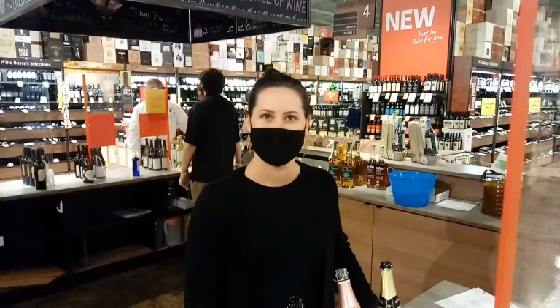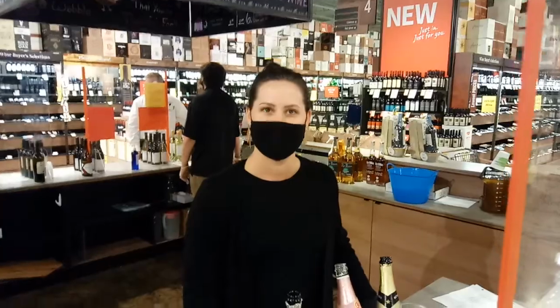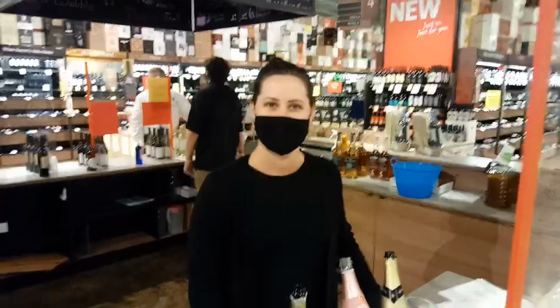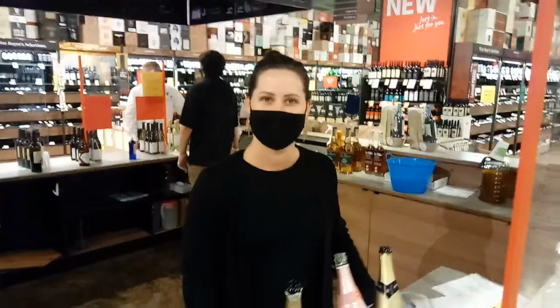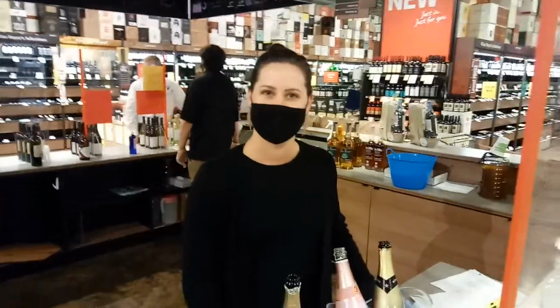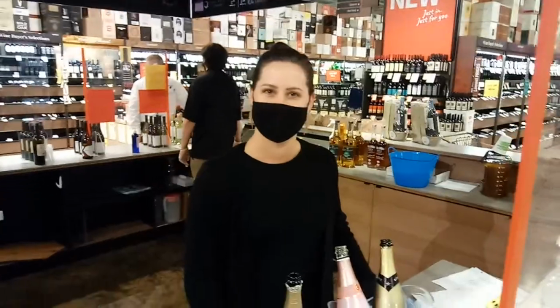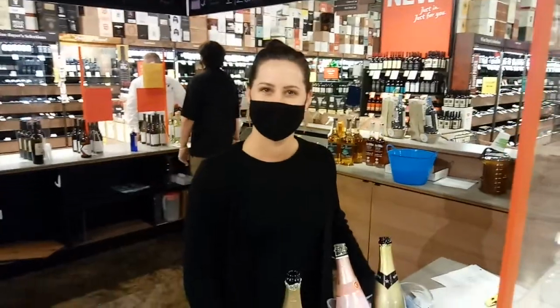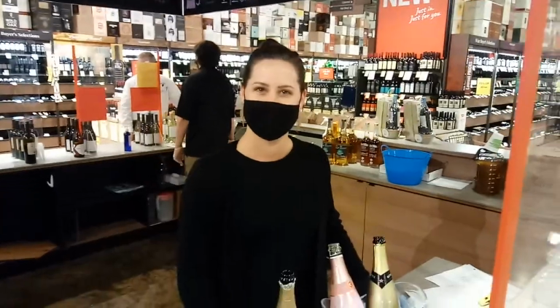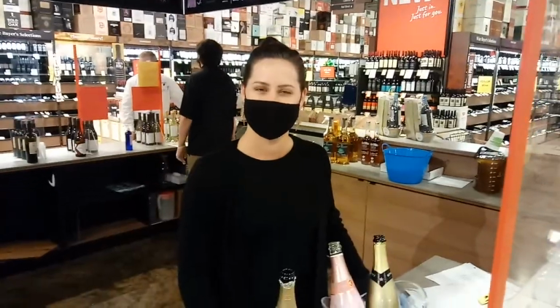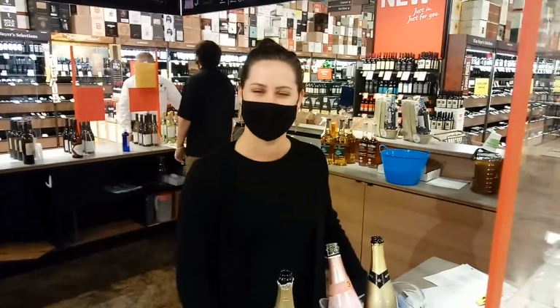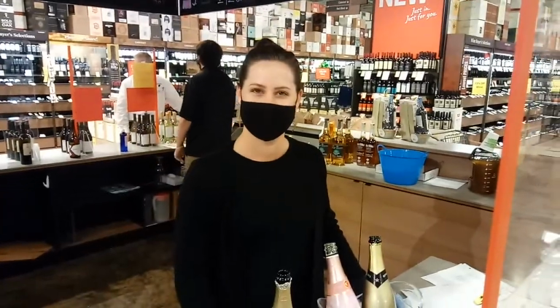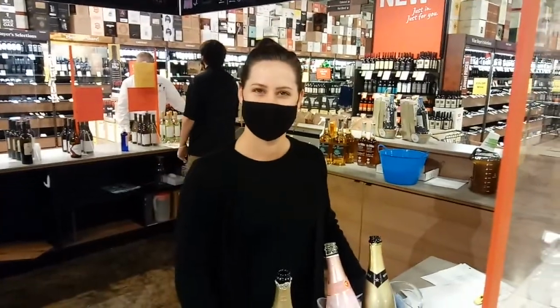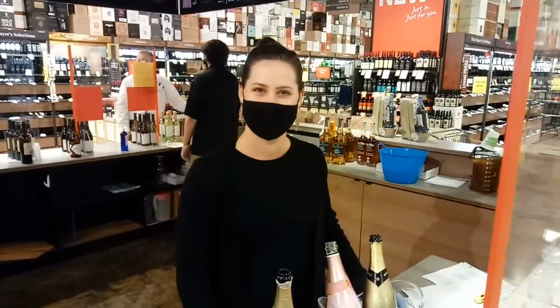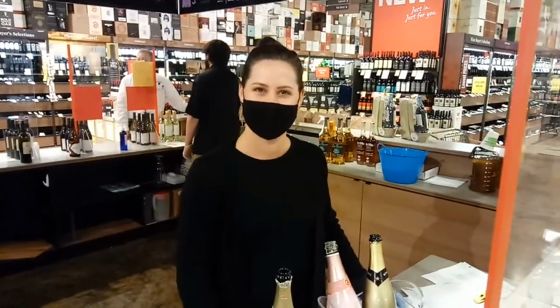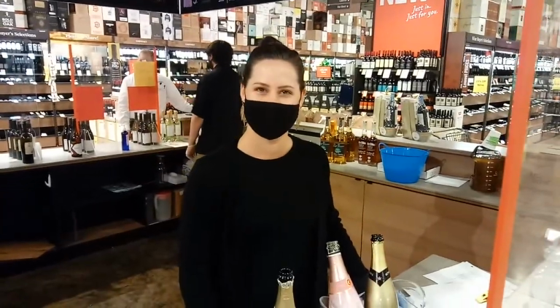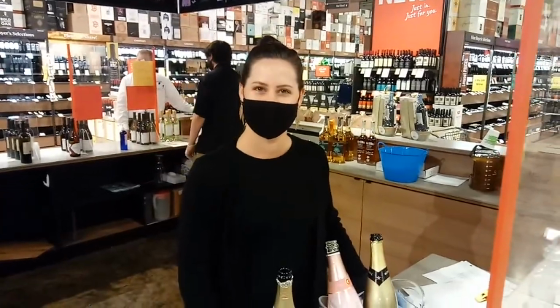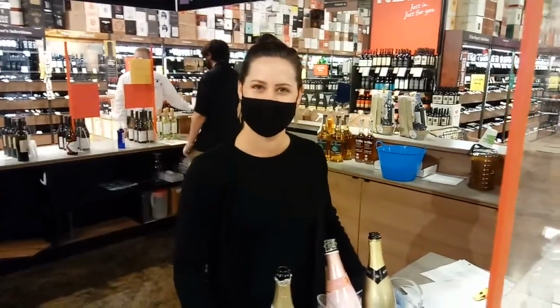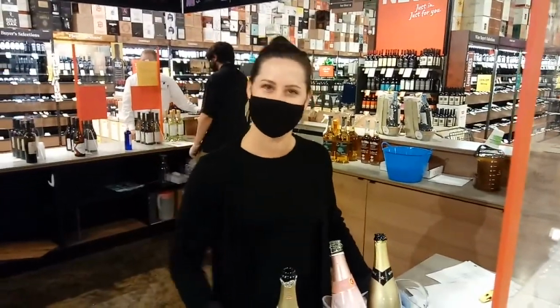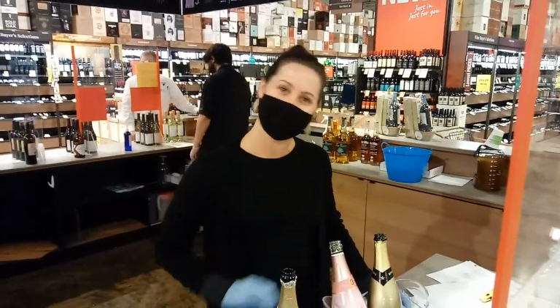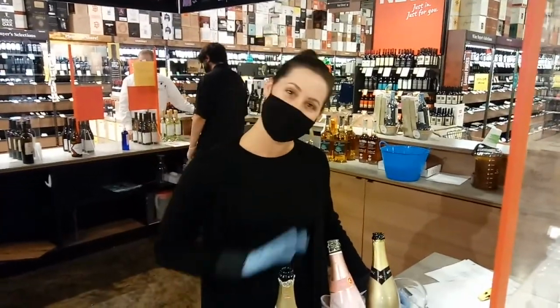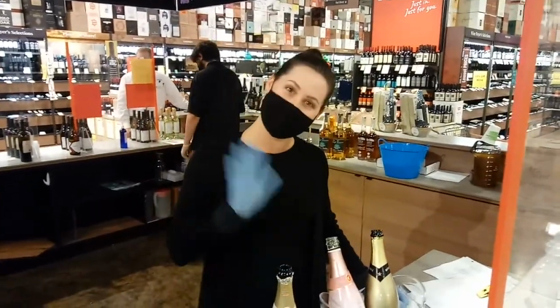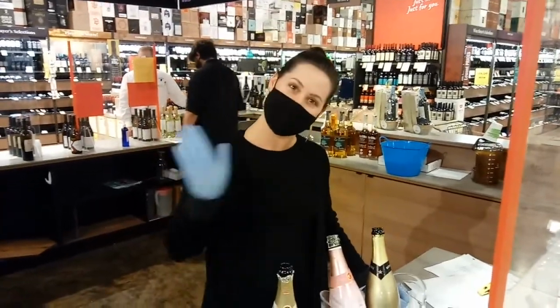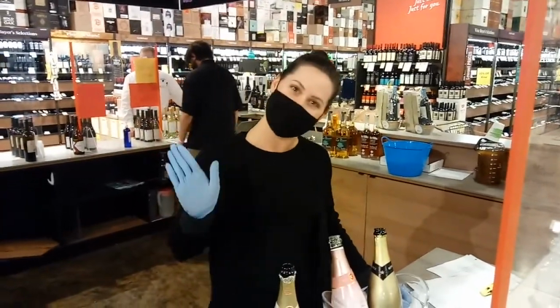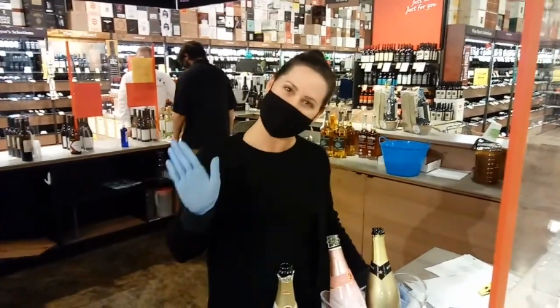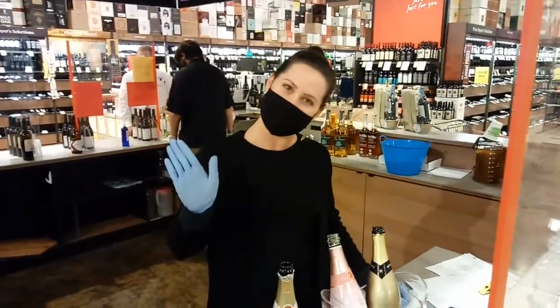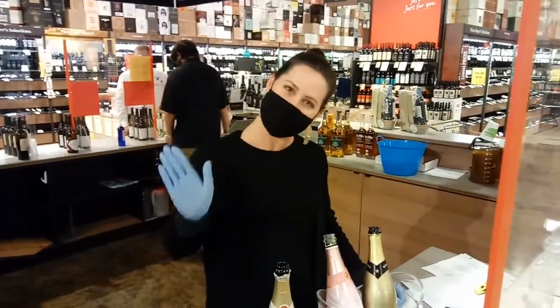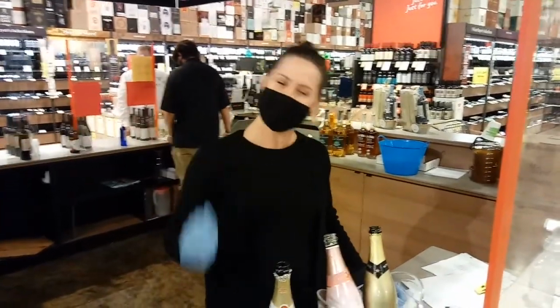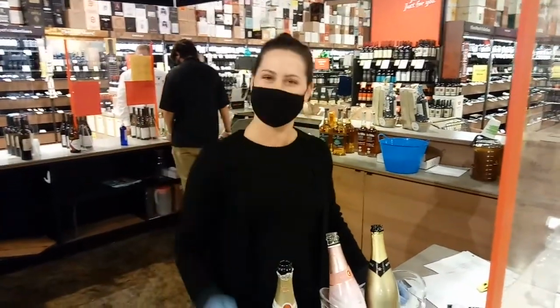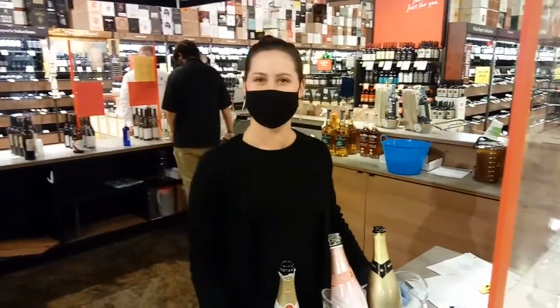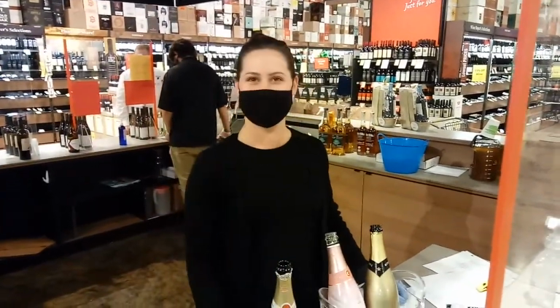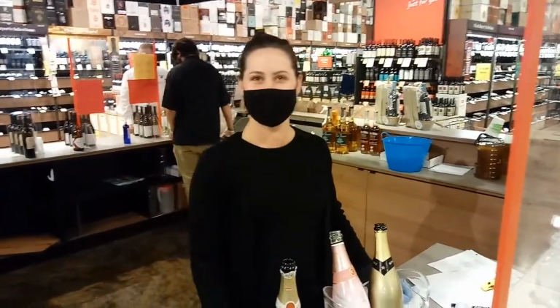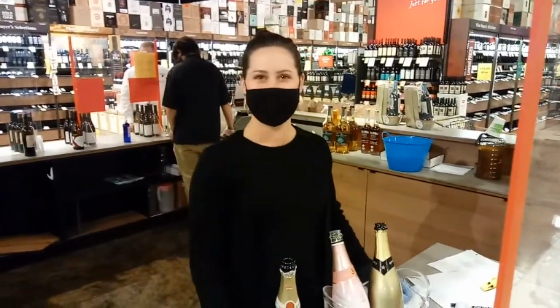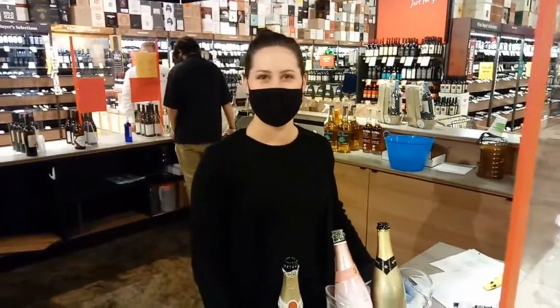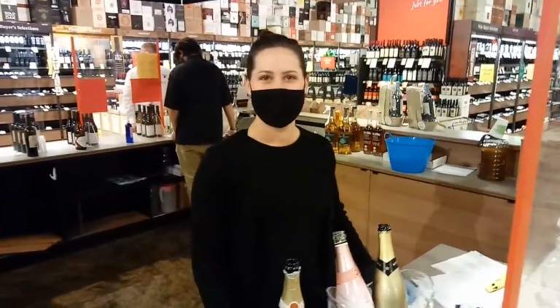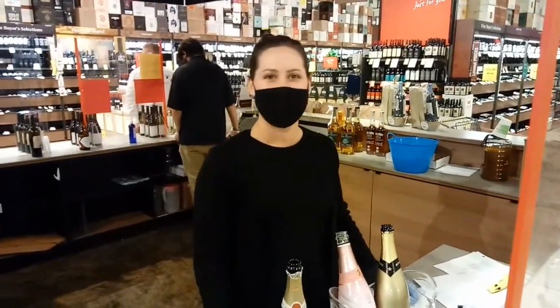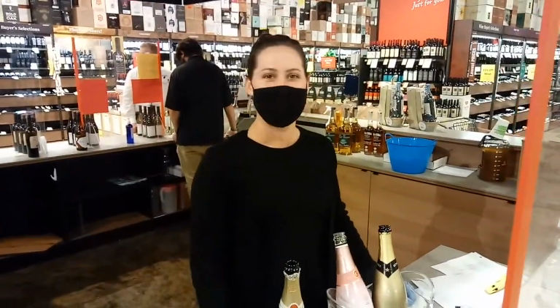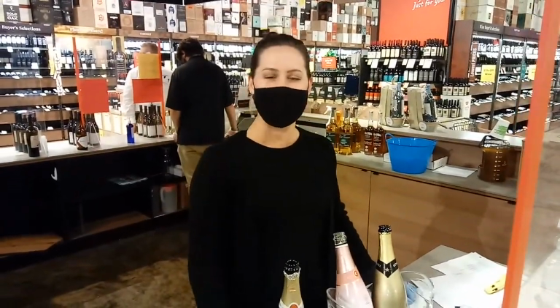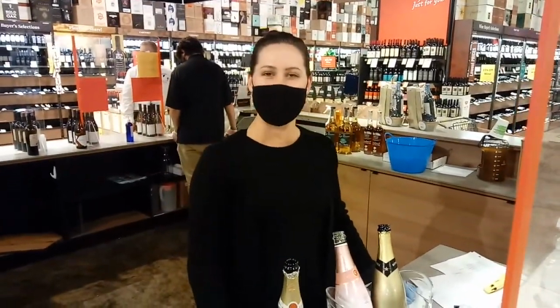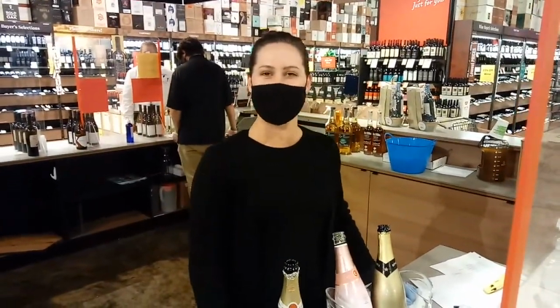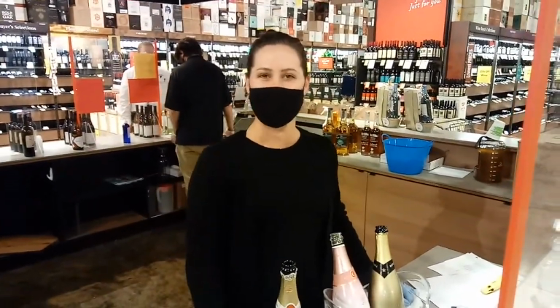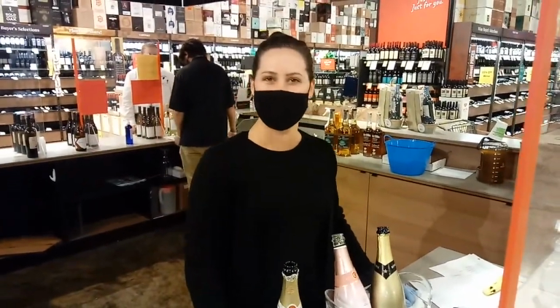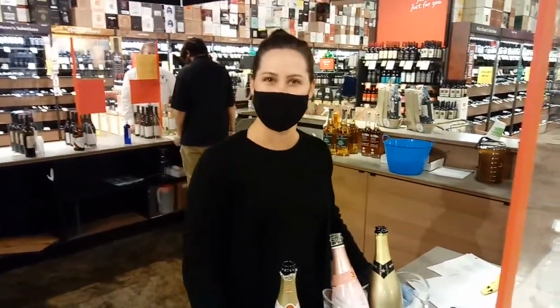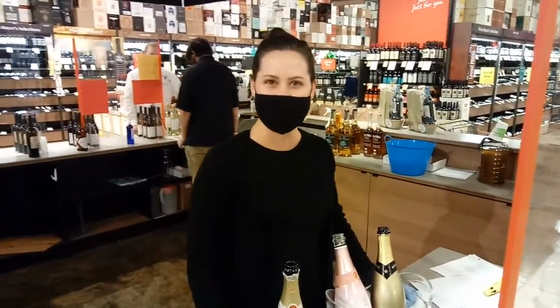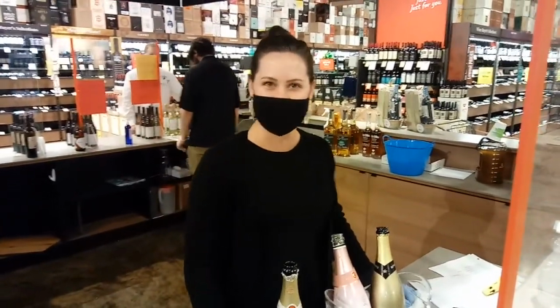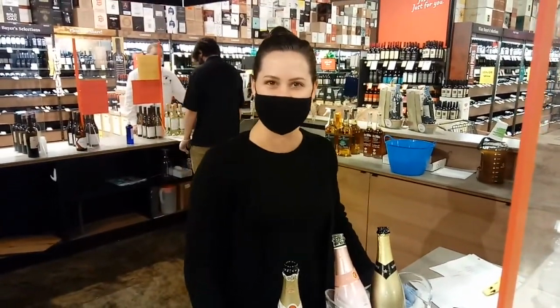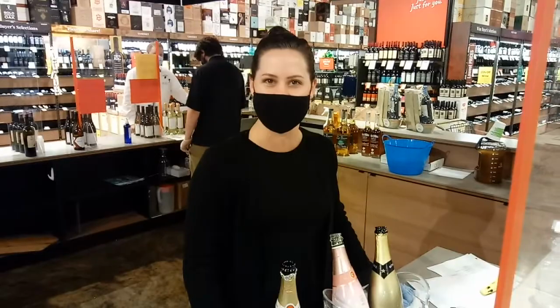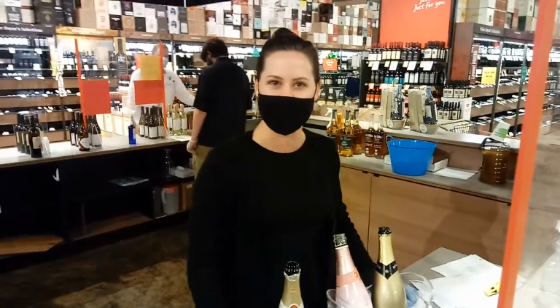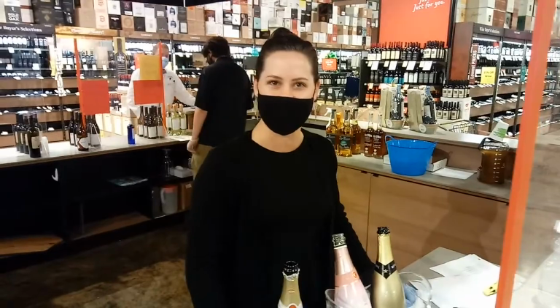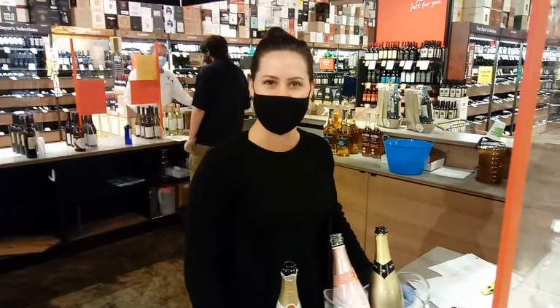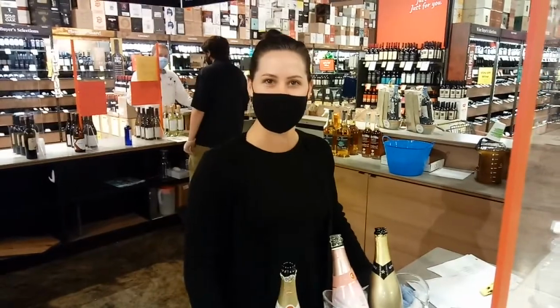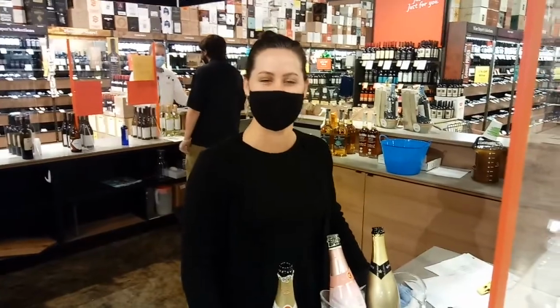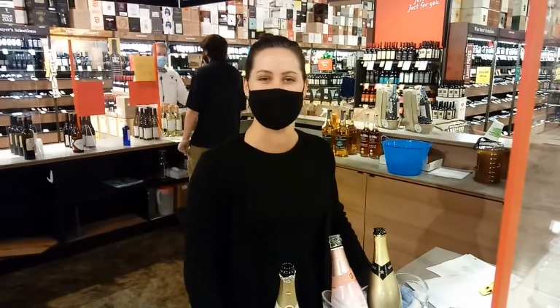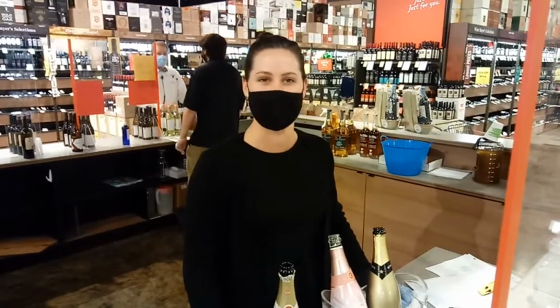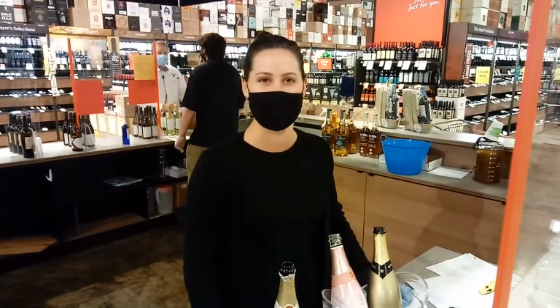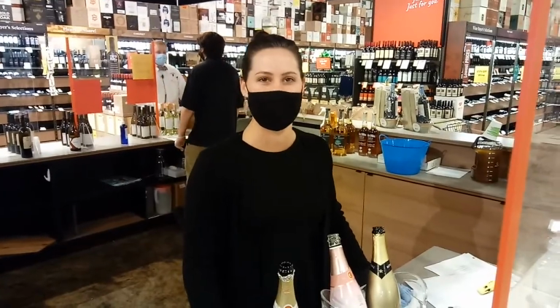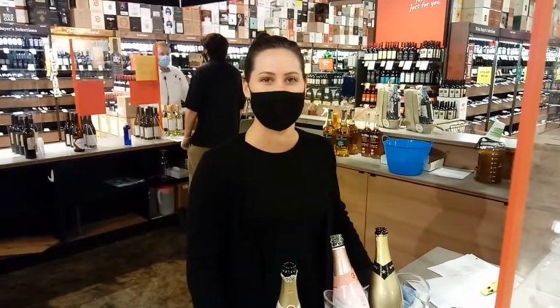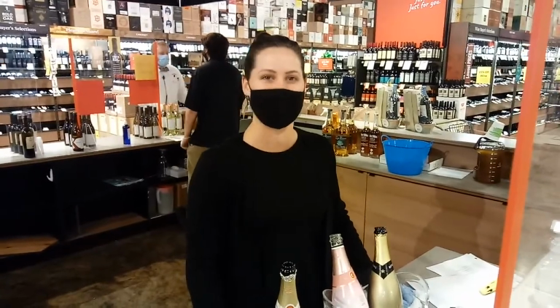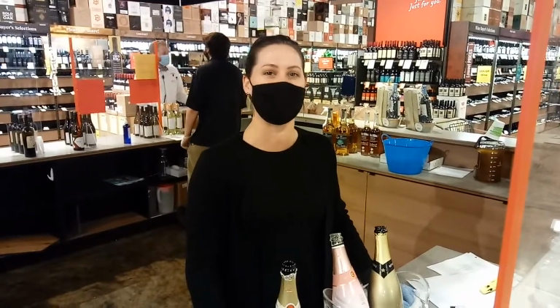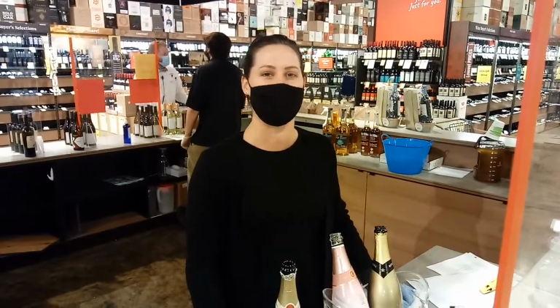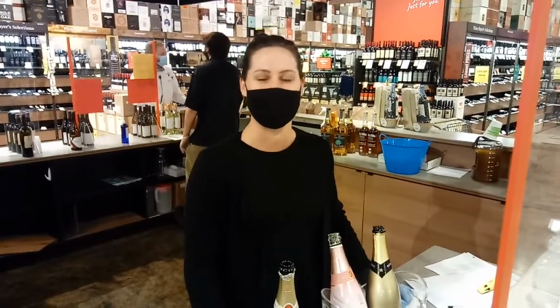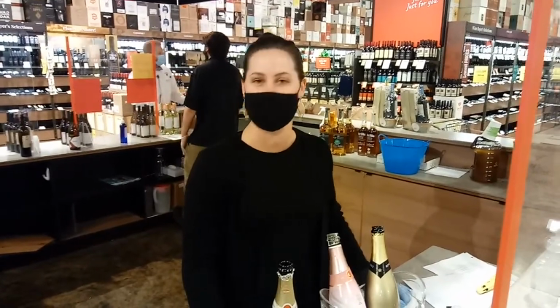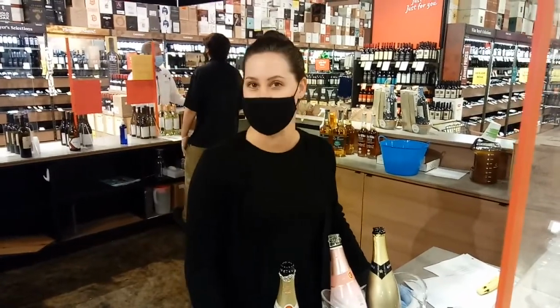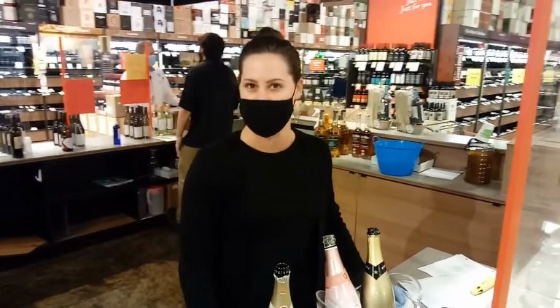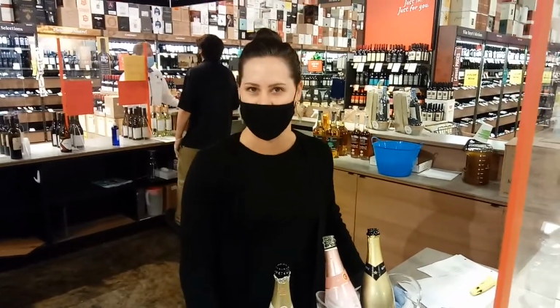Welcome to another great episode of Hillbilly Select Reviews. My name is Amethyst, and I'm here with some sparkling wines from Spain.